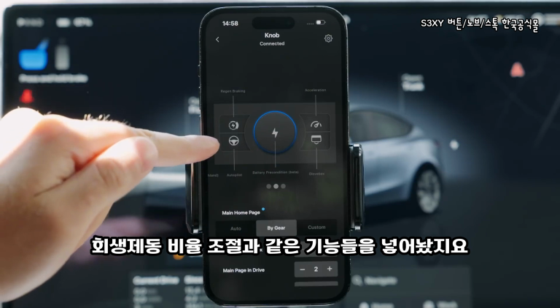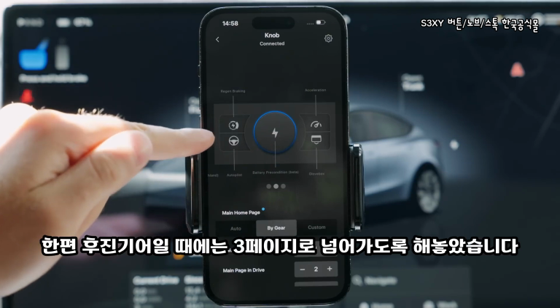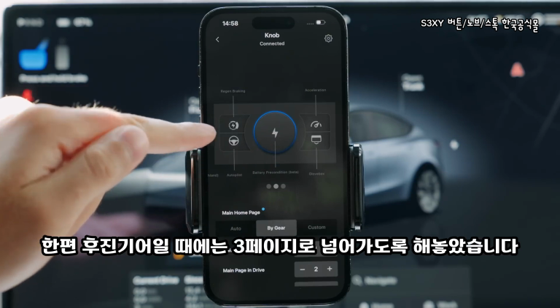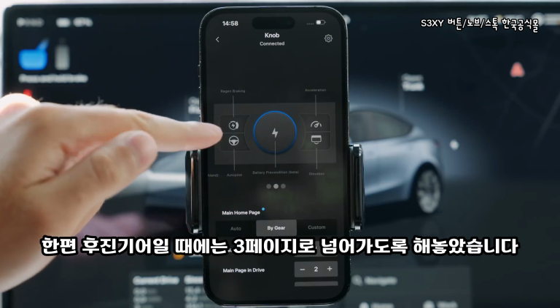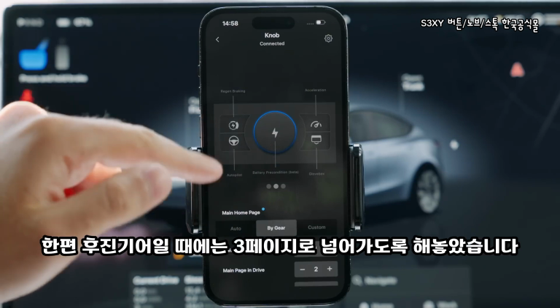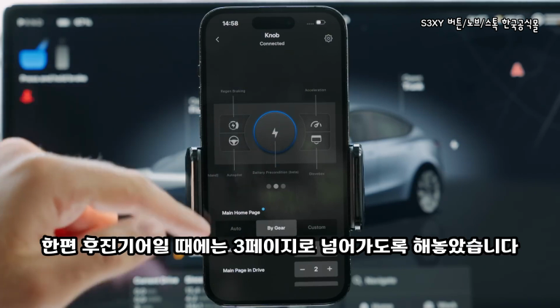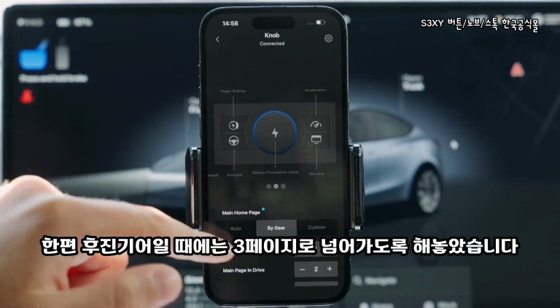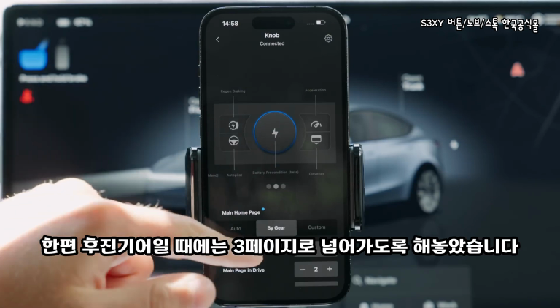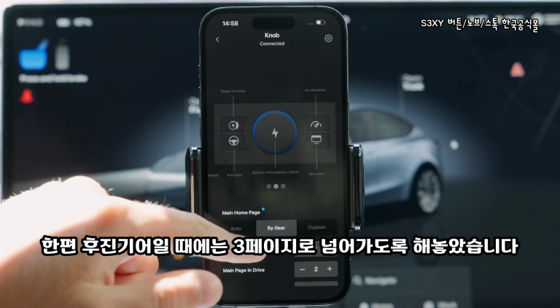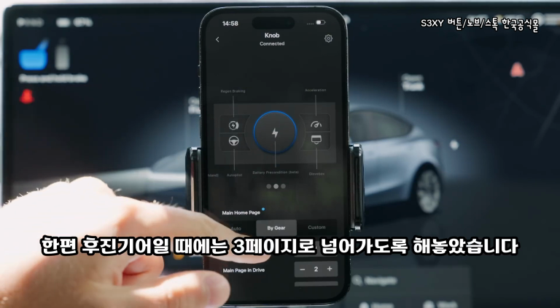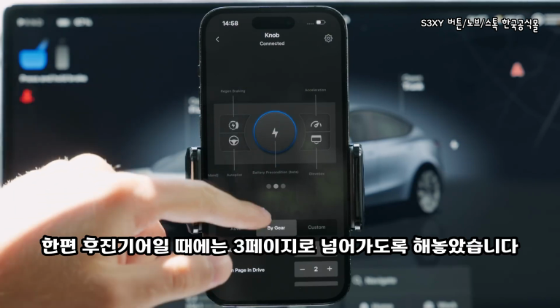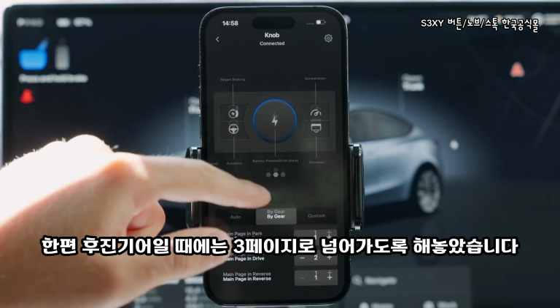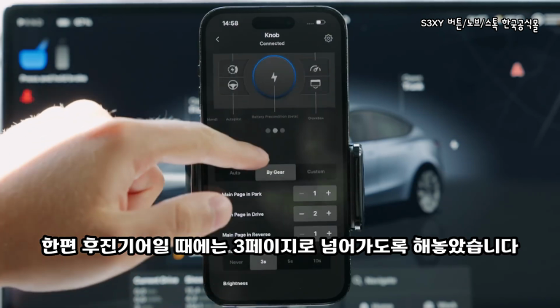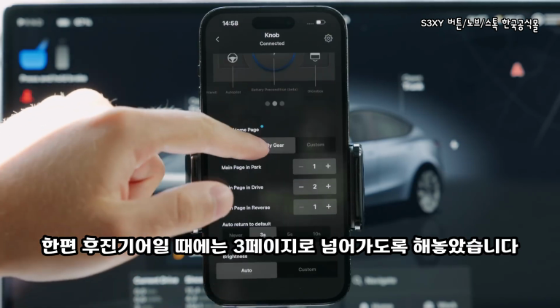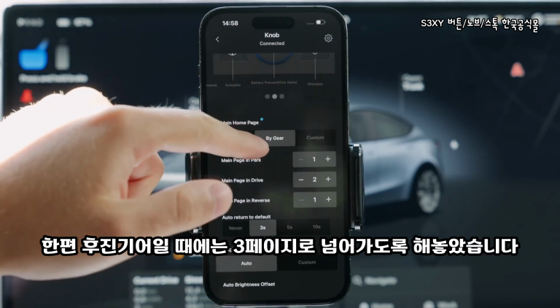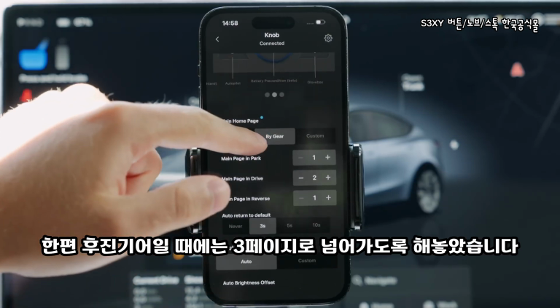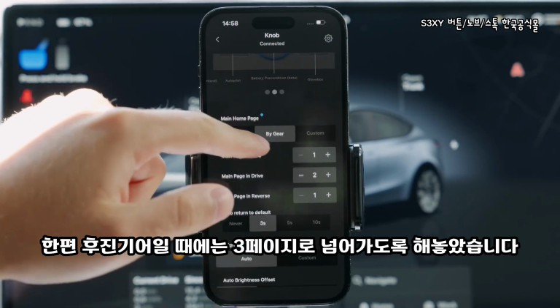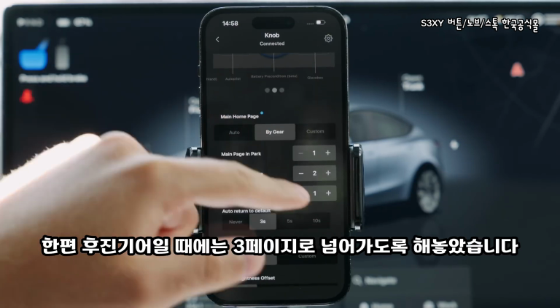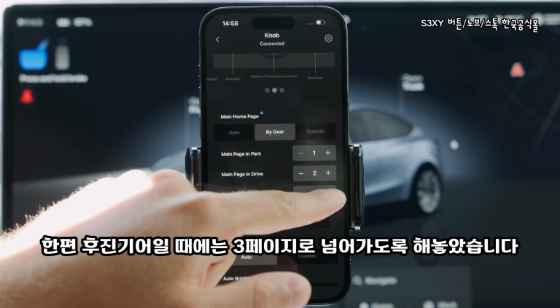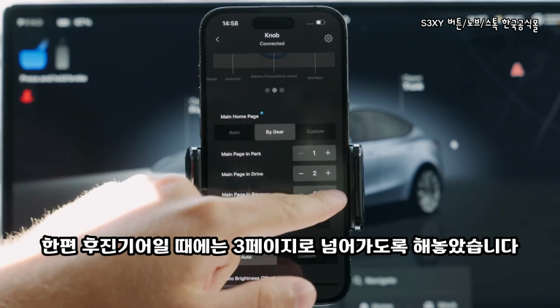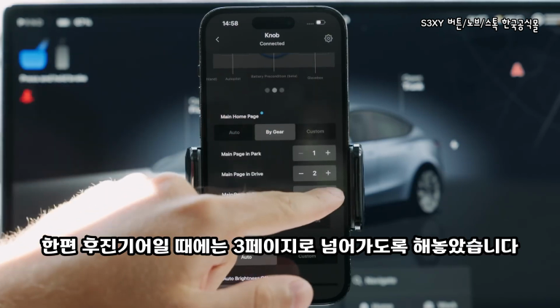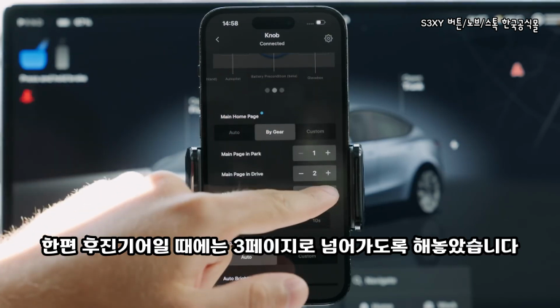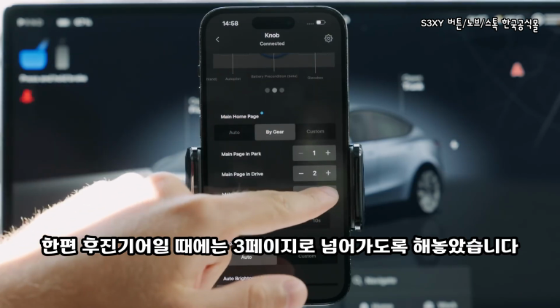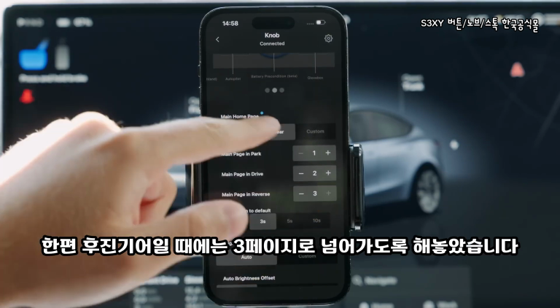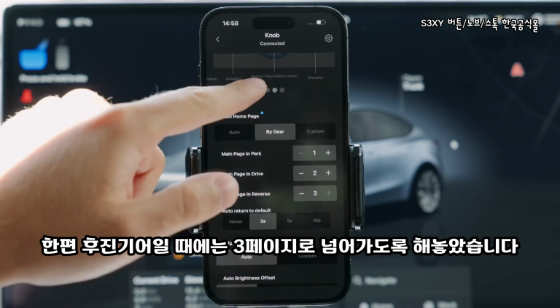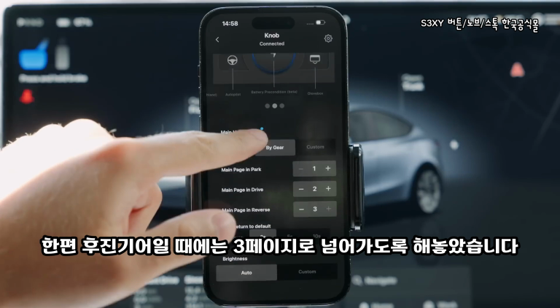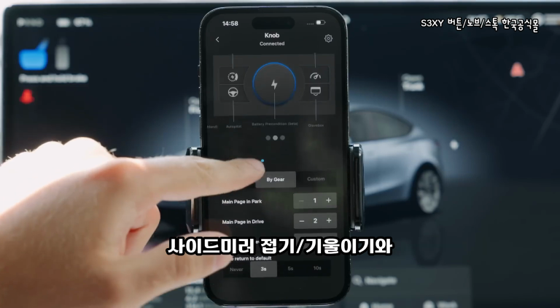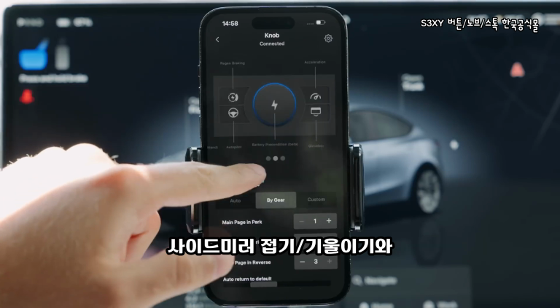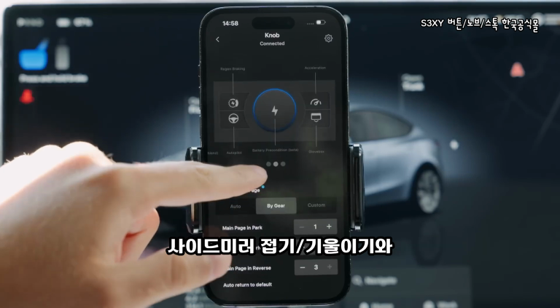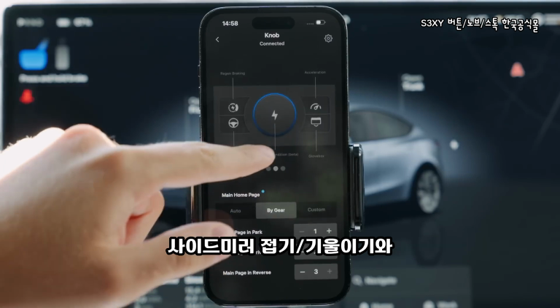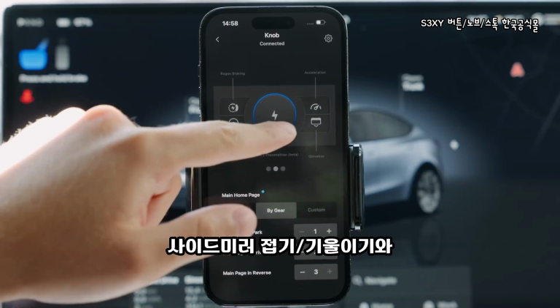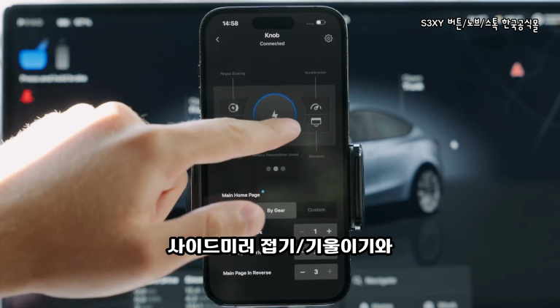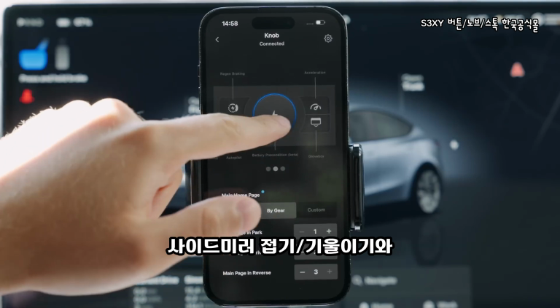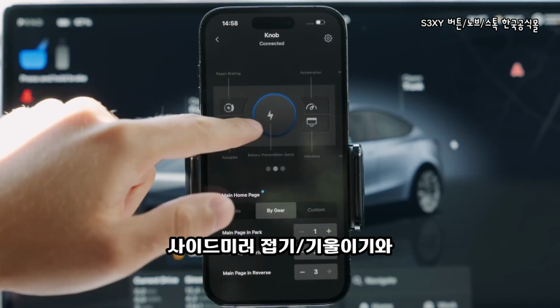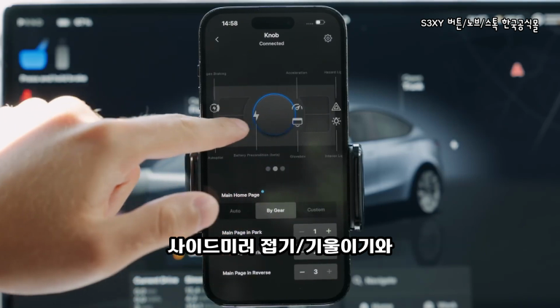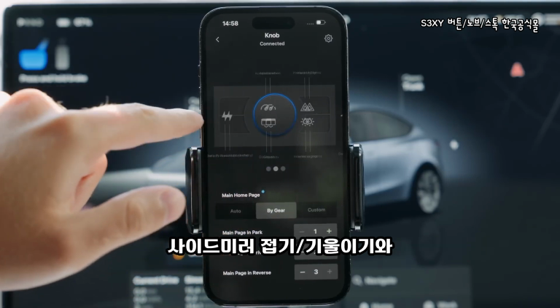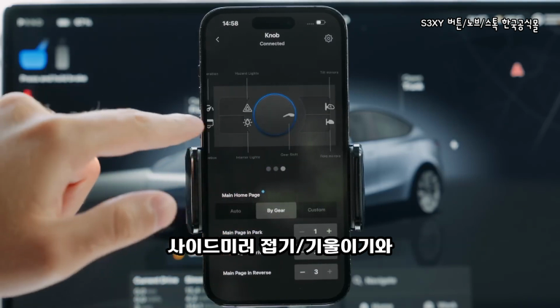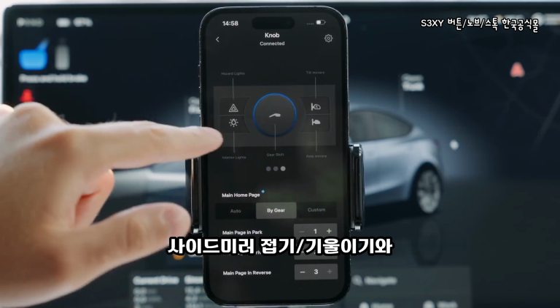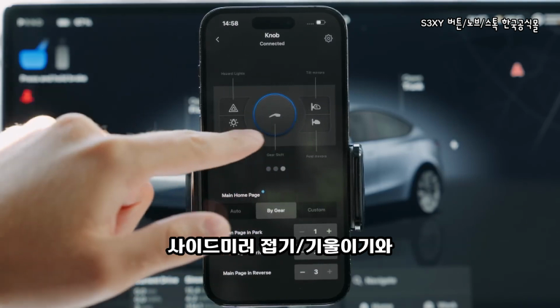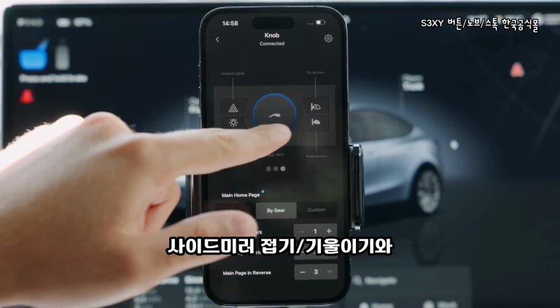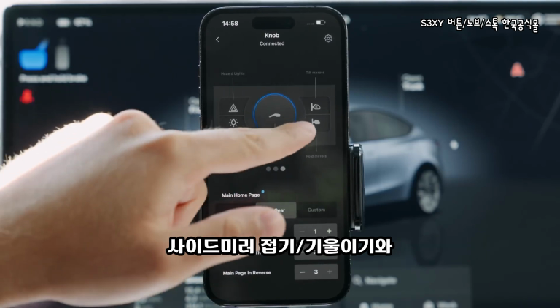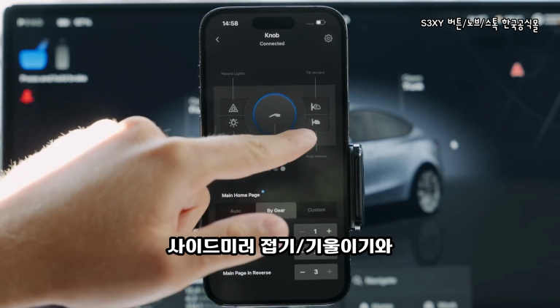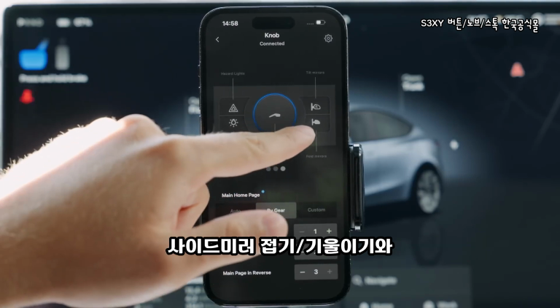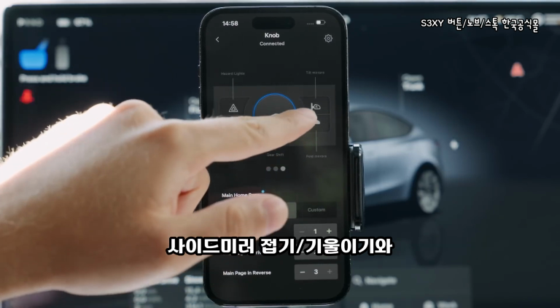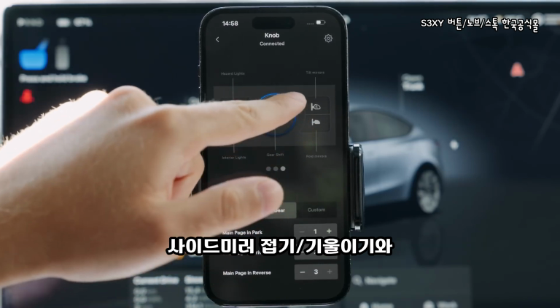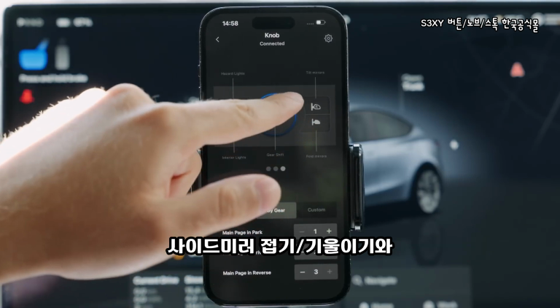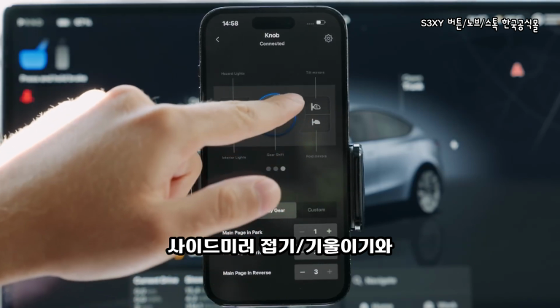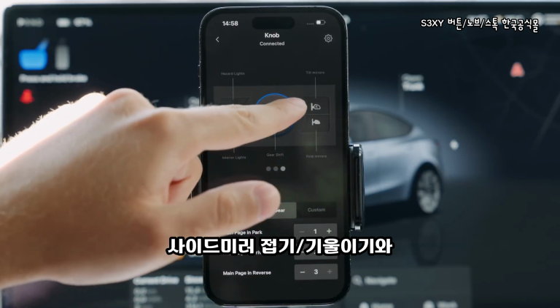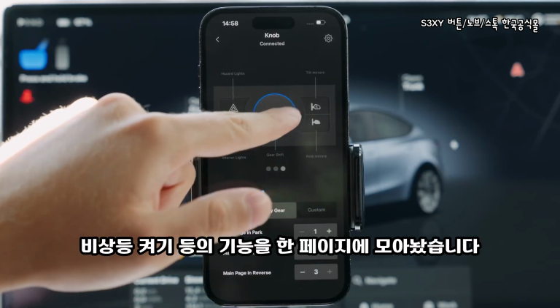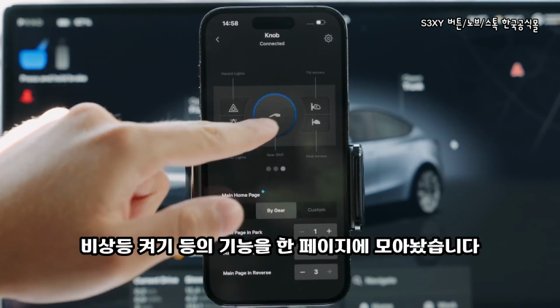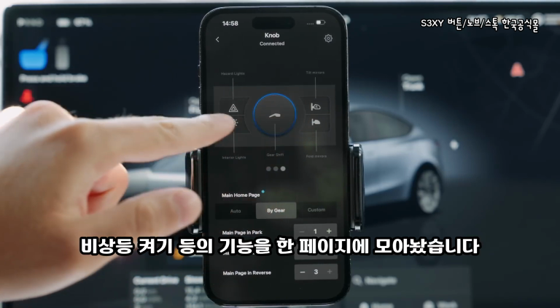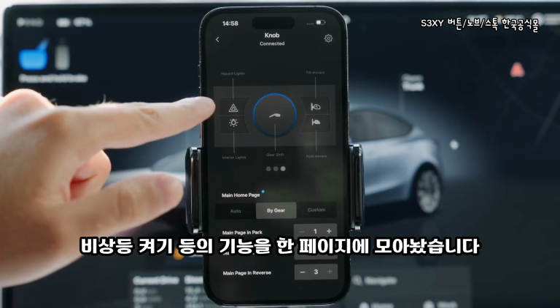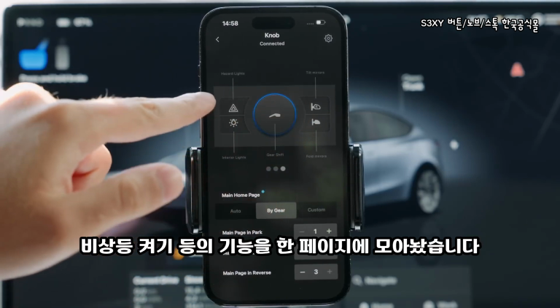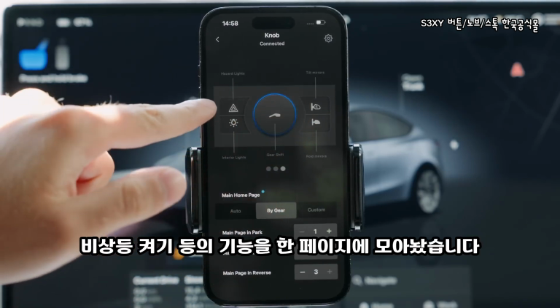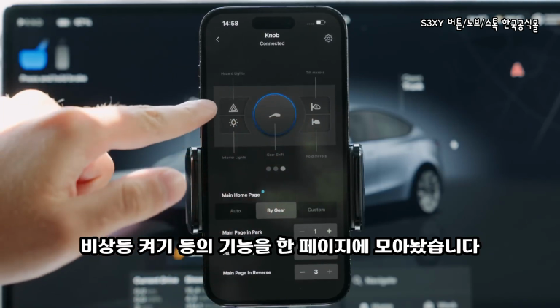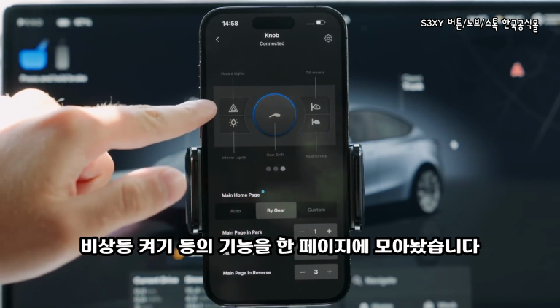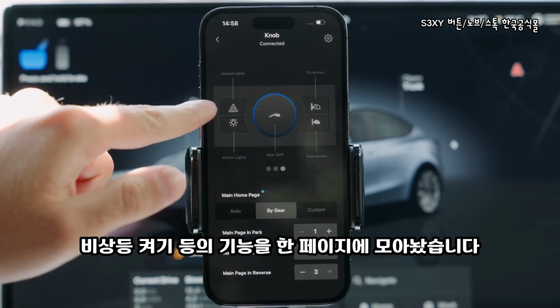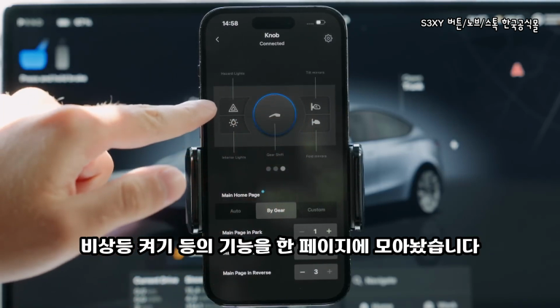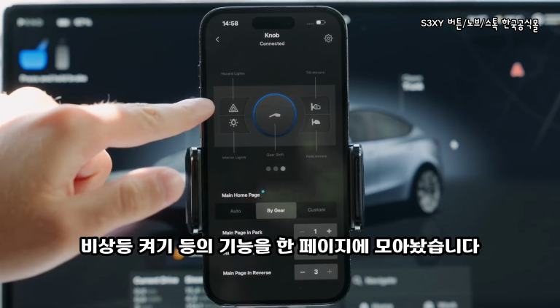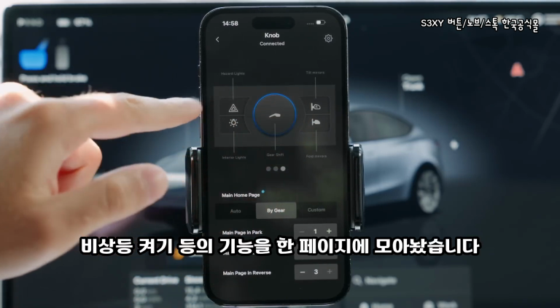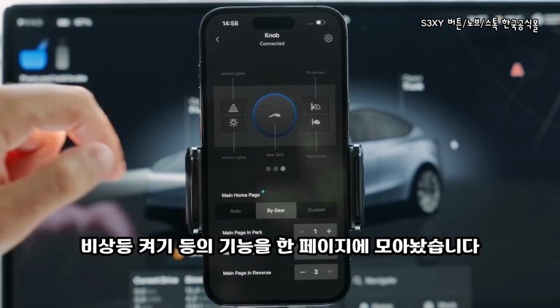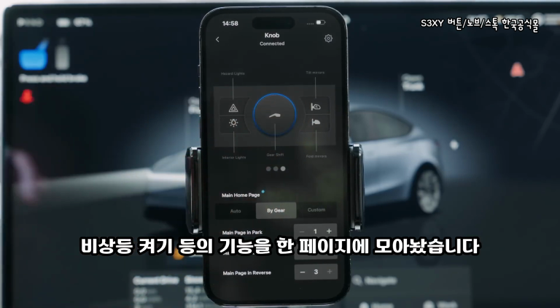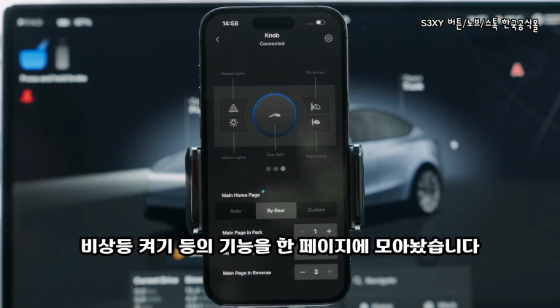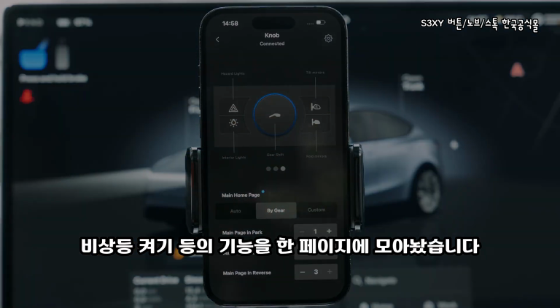But when I'm in reverse, the knob goes into page 3, where I keep features such as fold and tilt mirrors, turning on the hazard lights, and more.